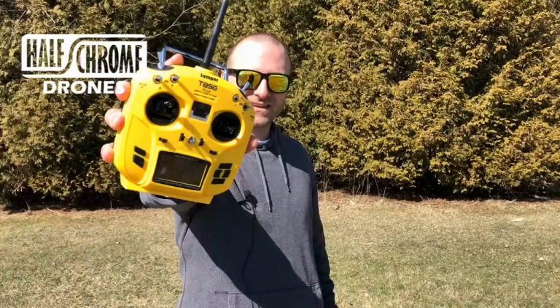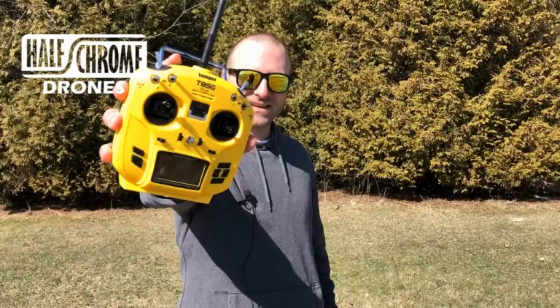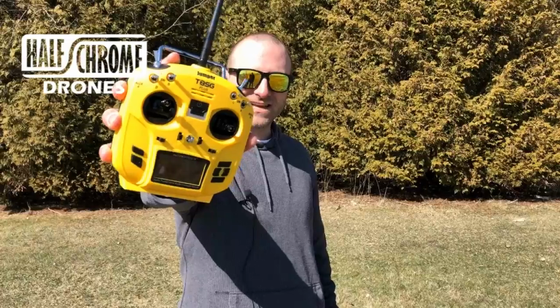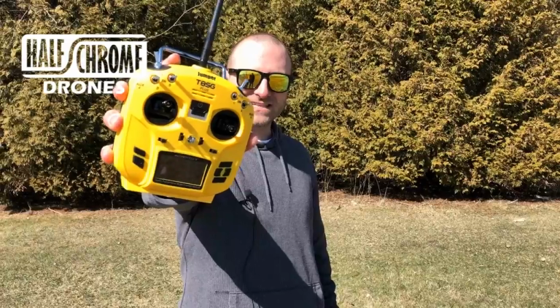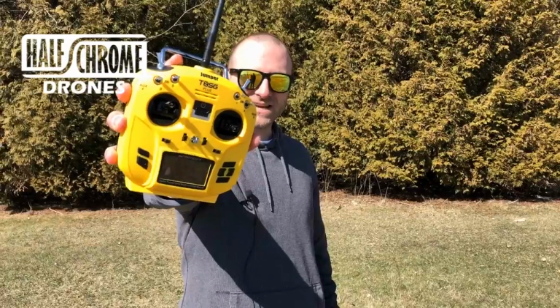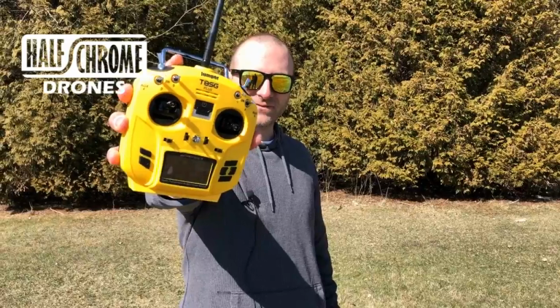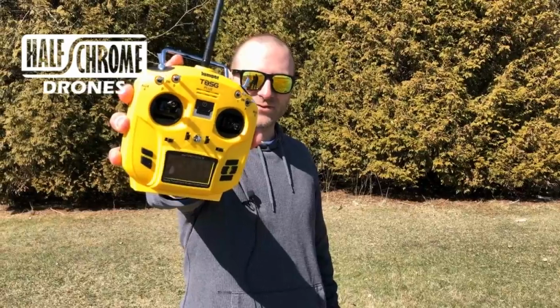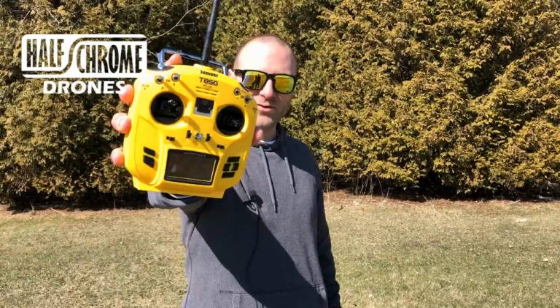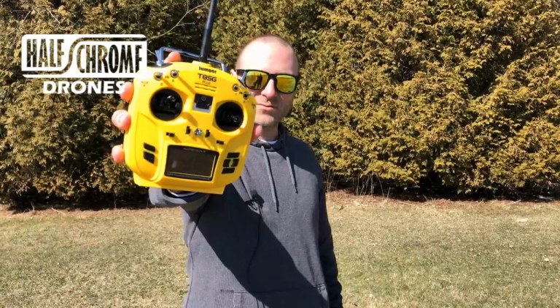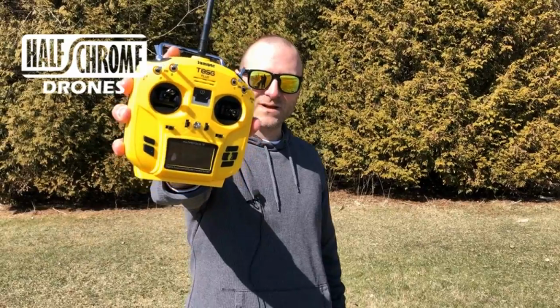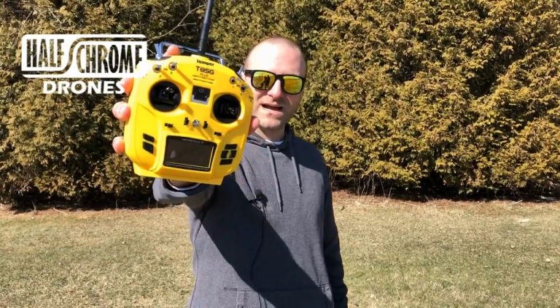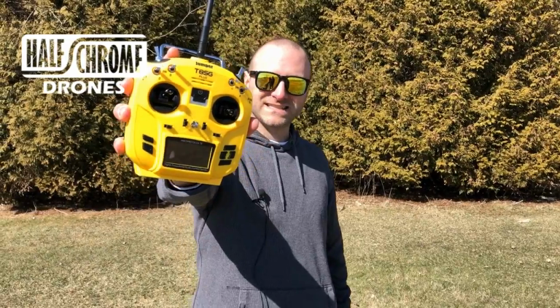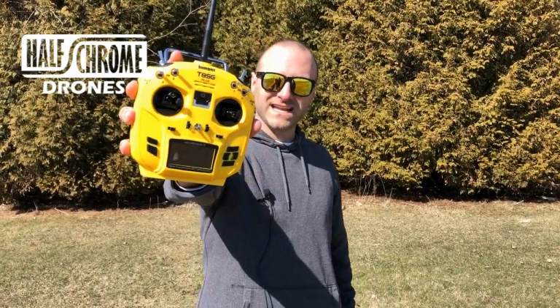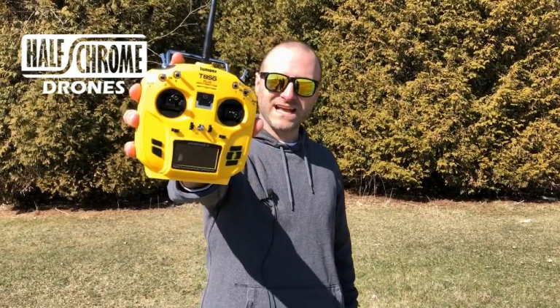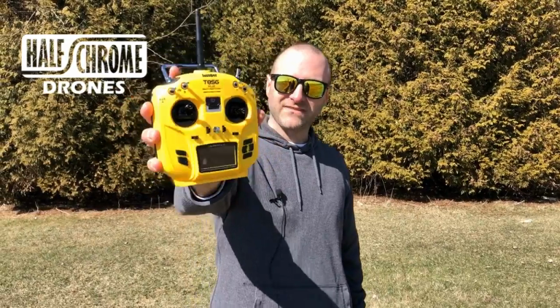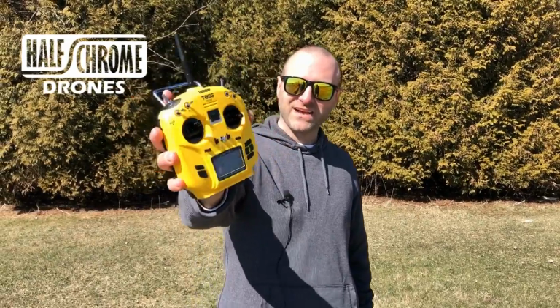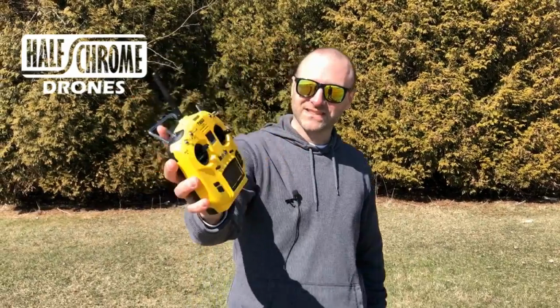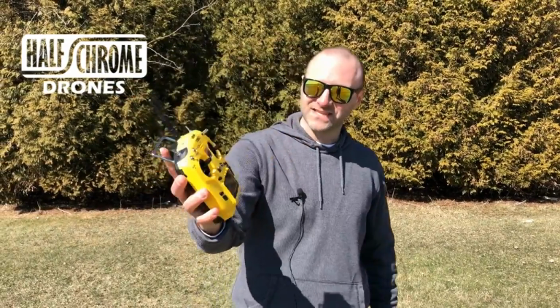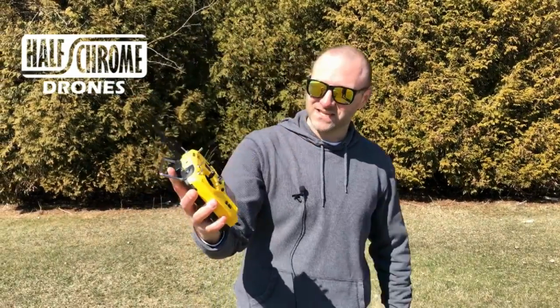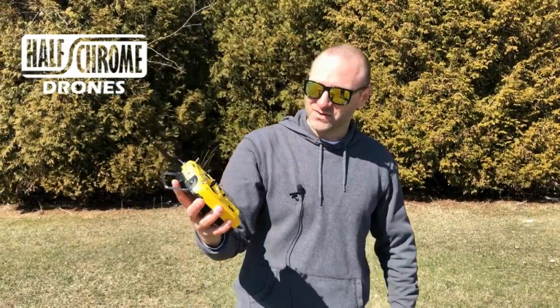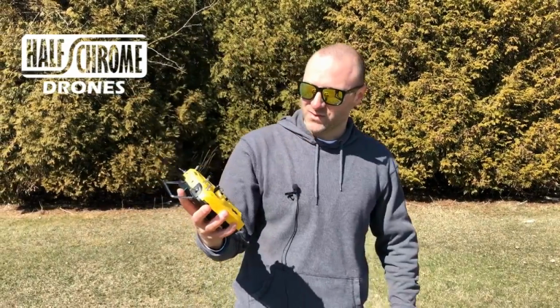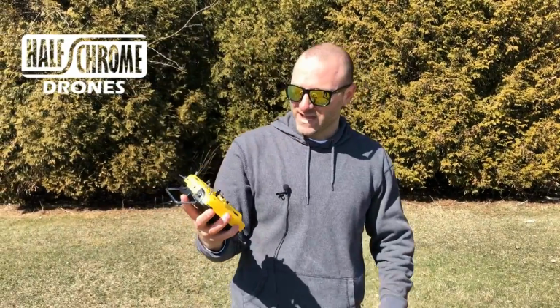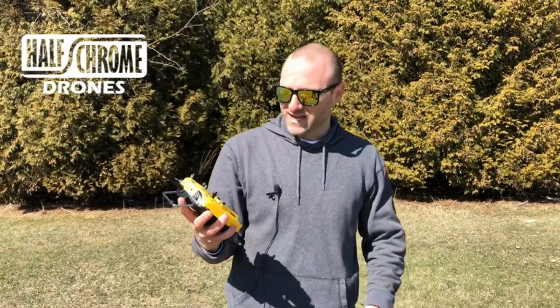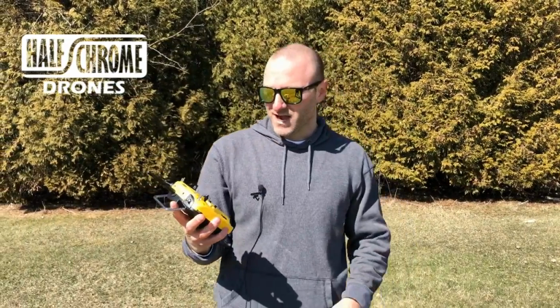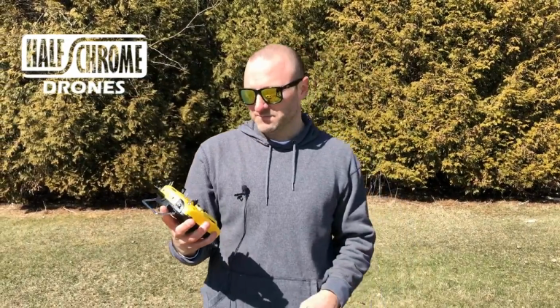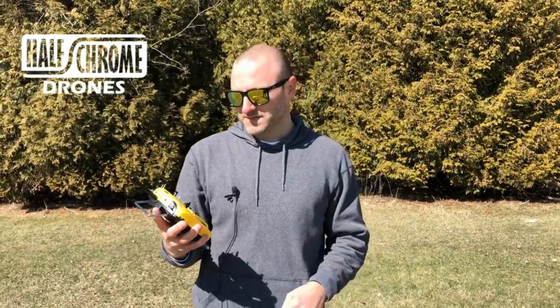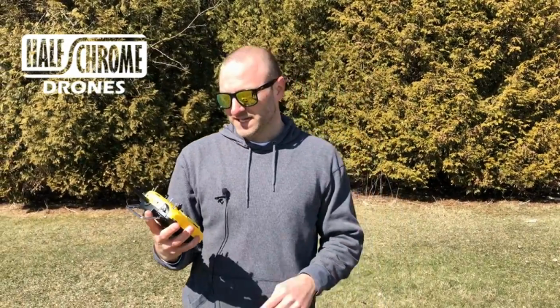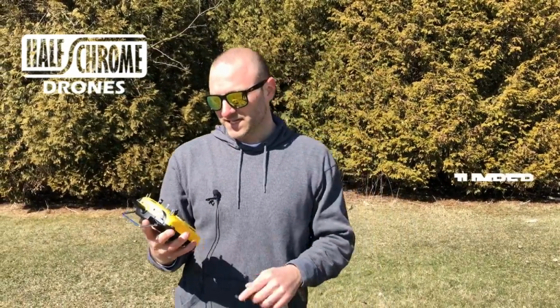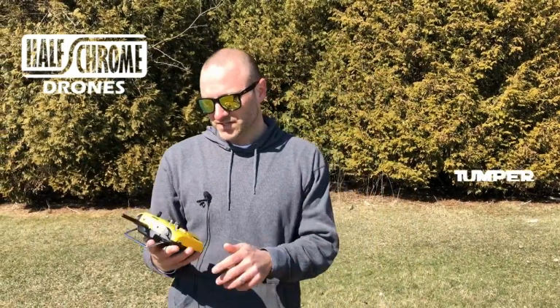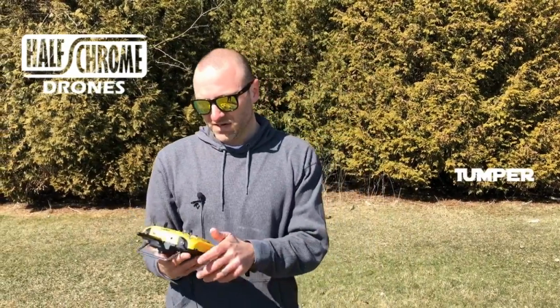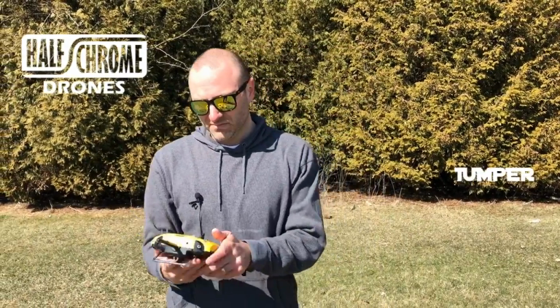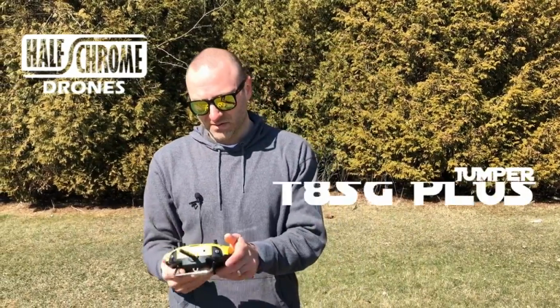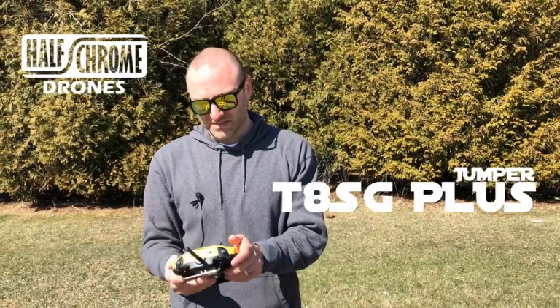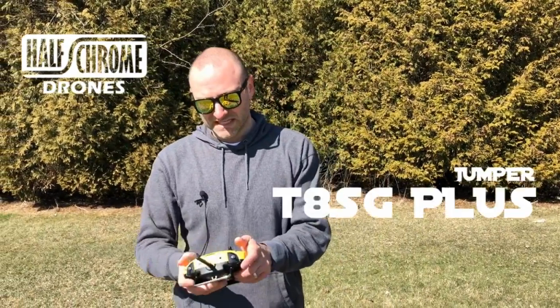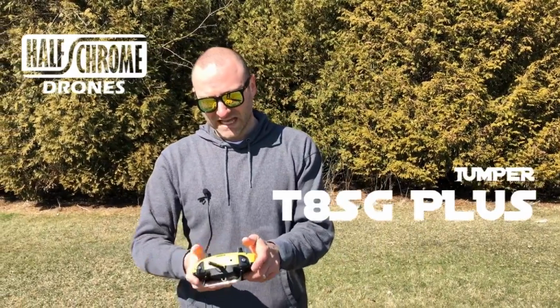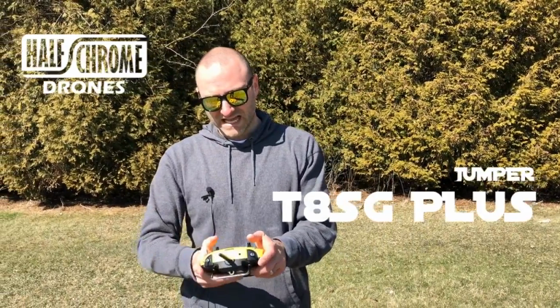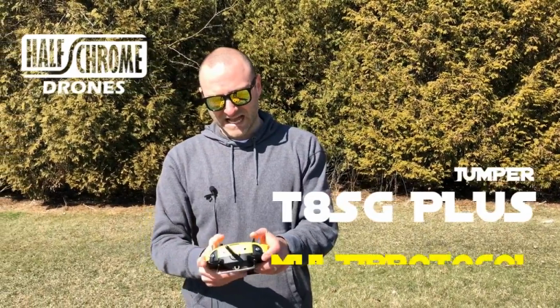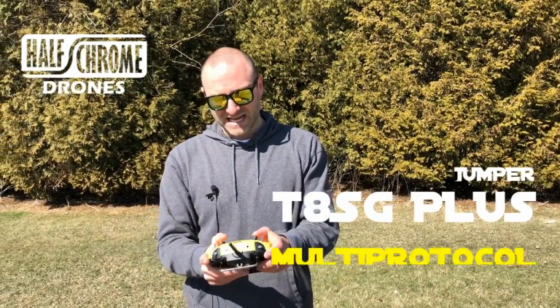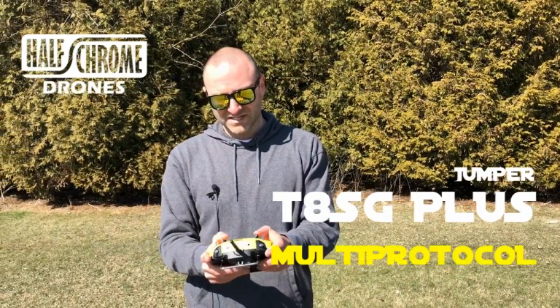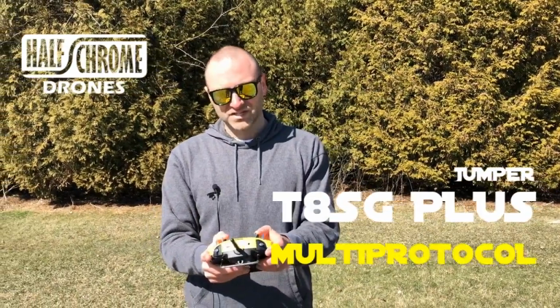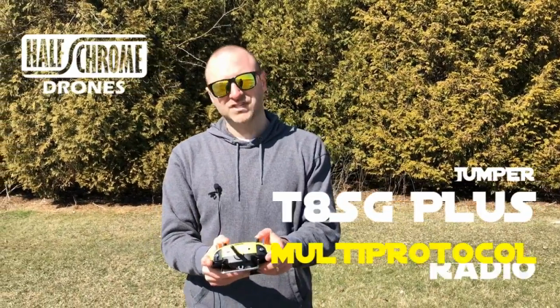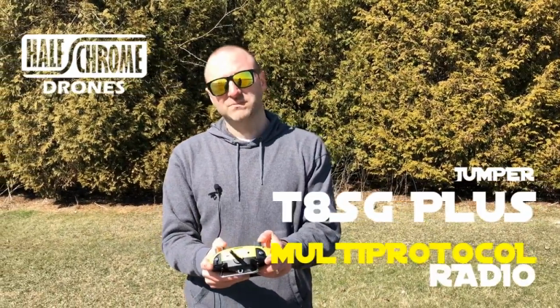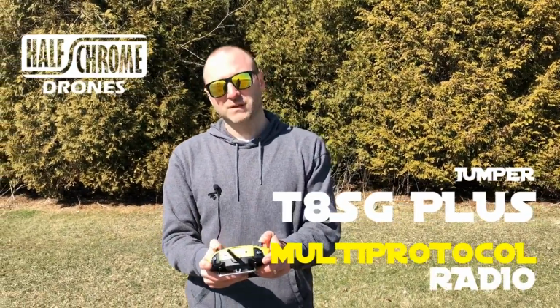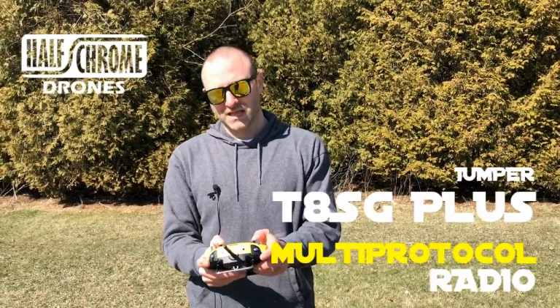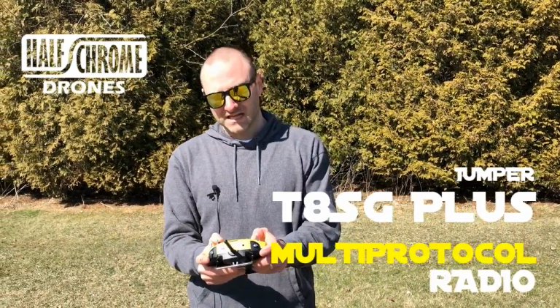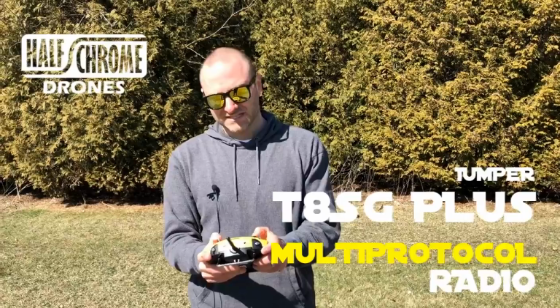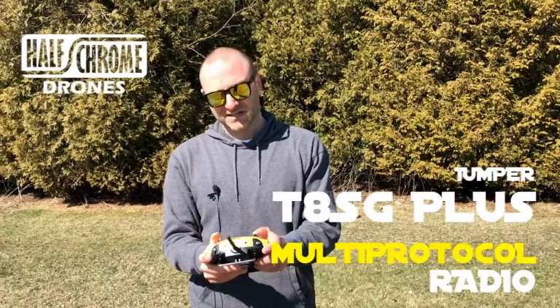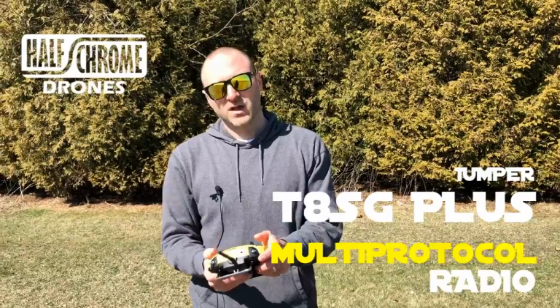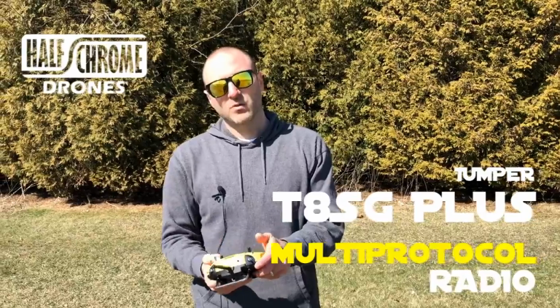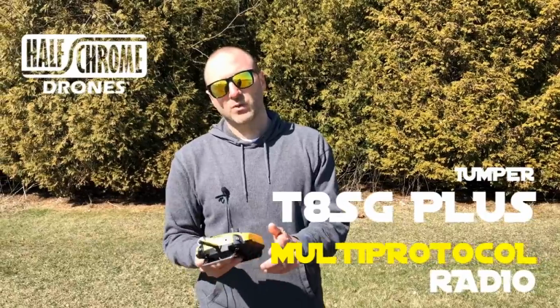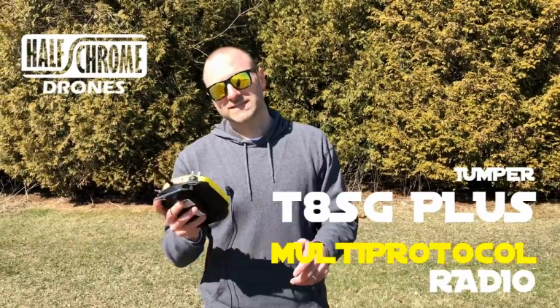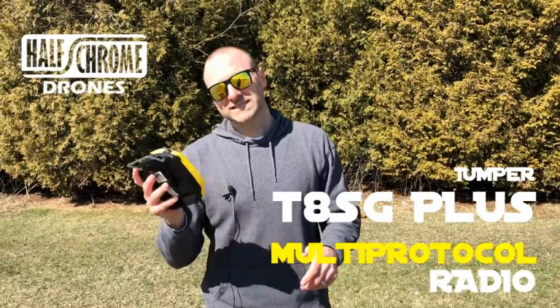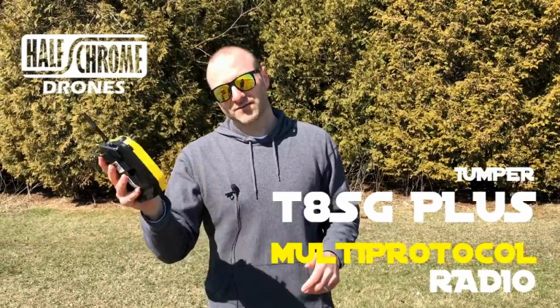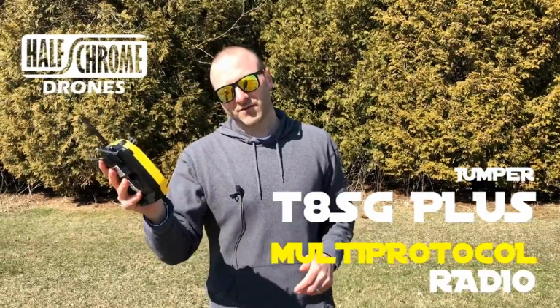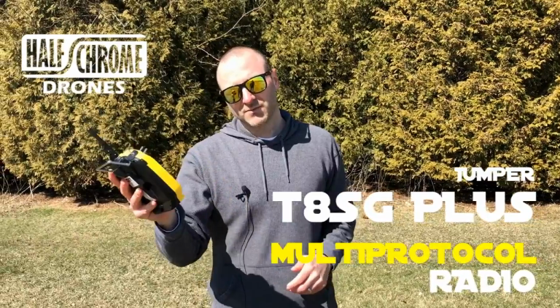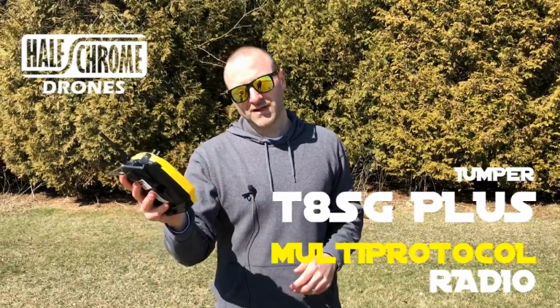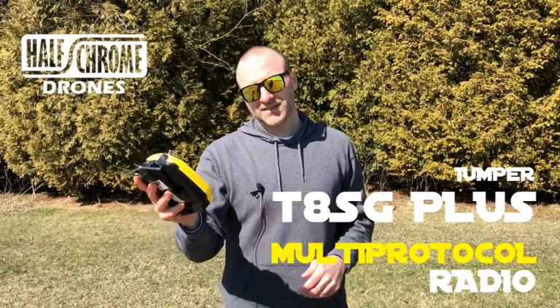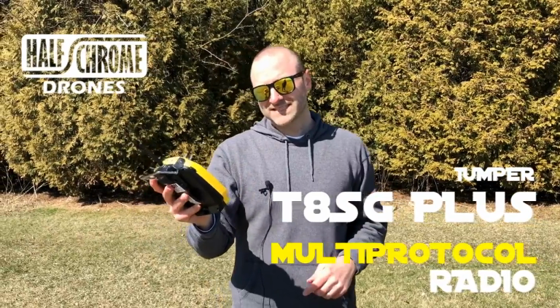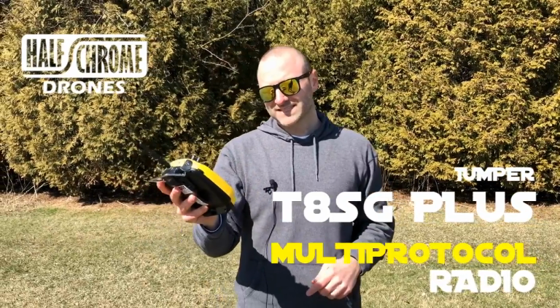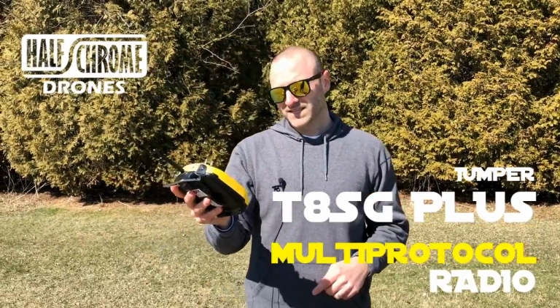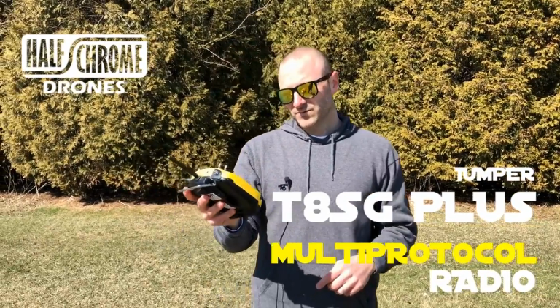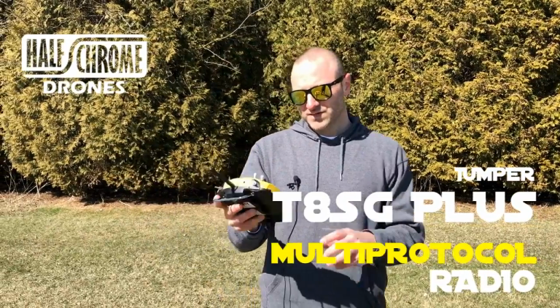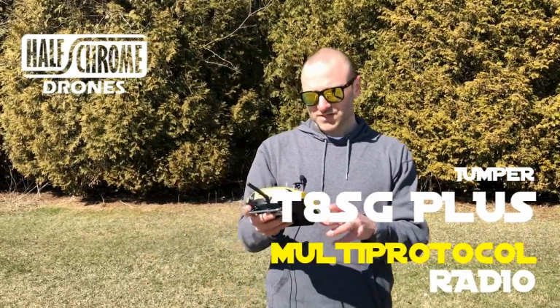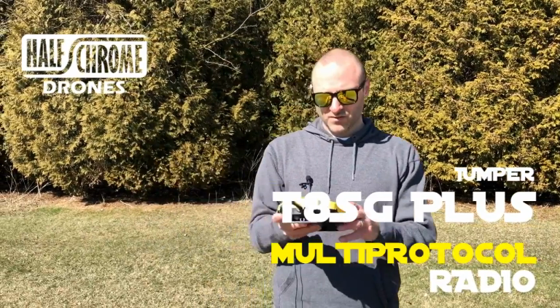Hey guys, Half Chrome. Today I've got the new and updated Jumper T8 SG+. What's different about this than the original?